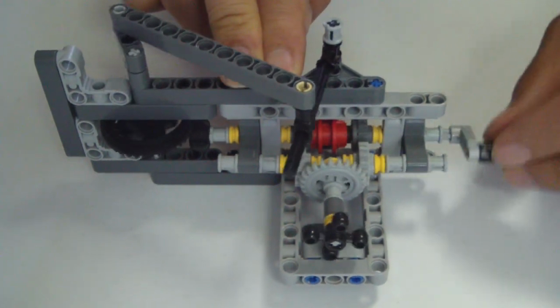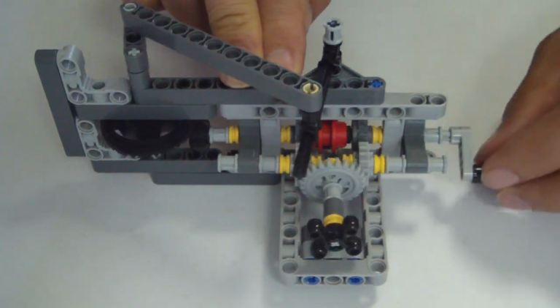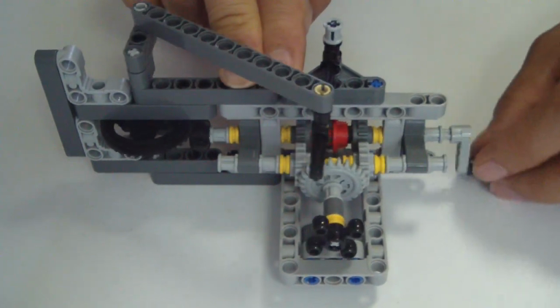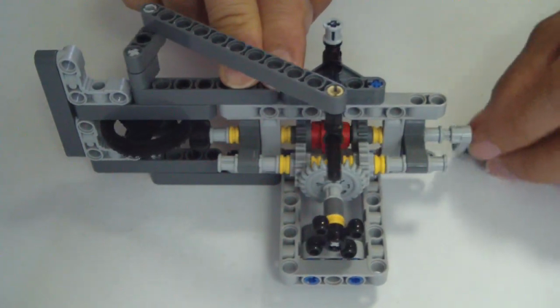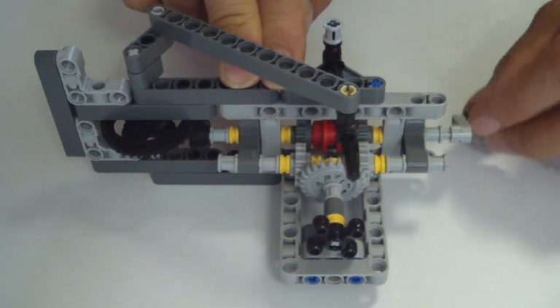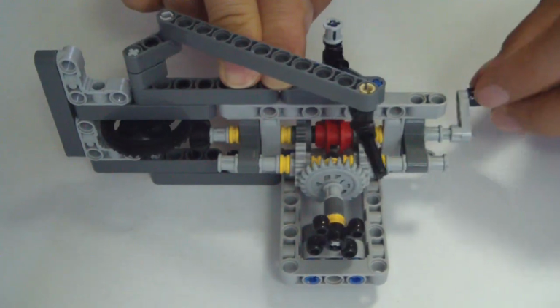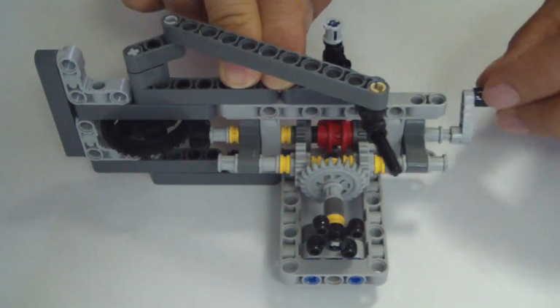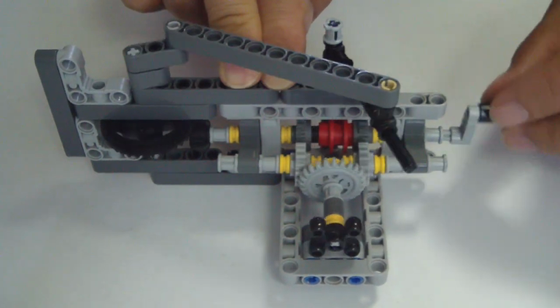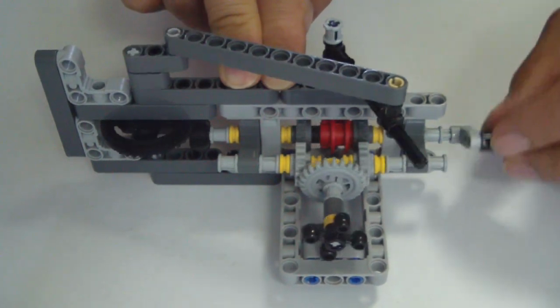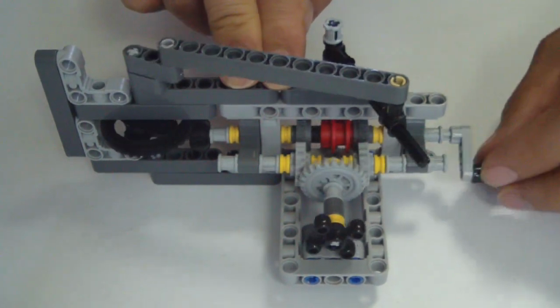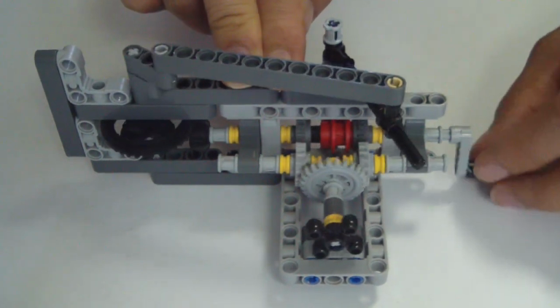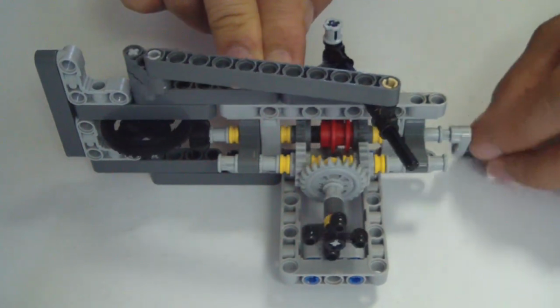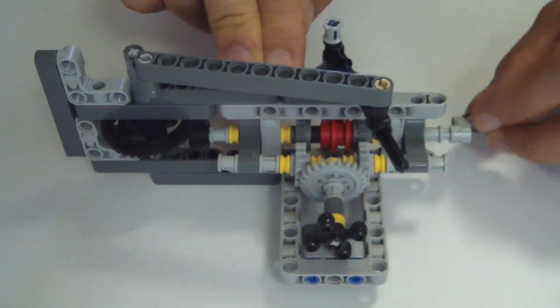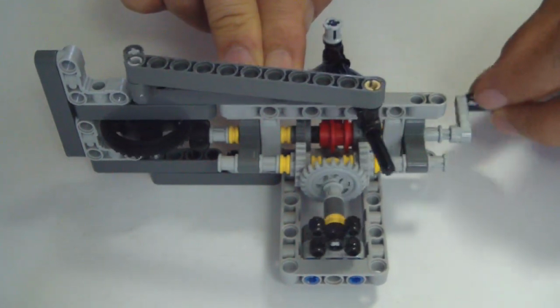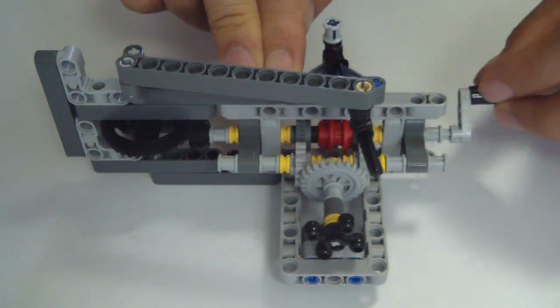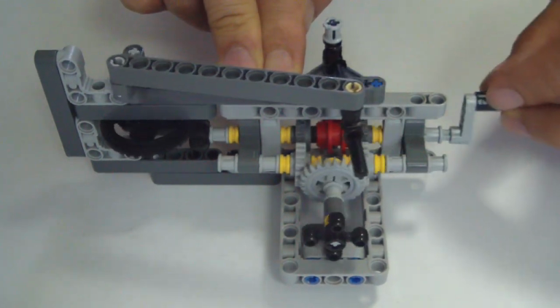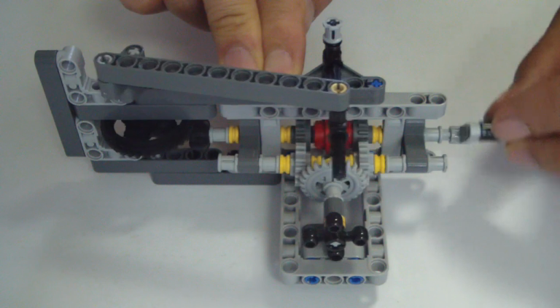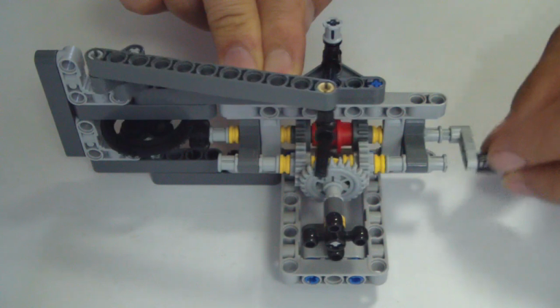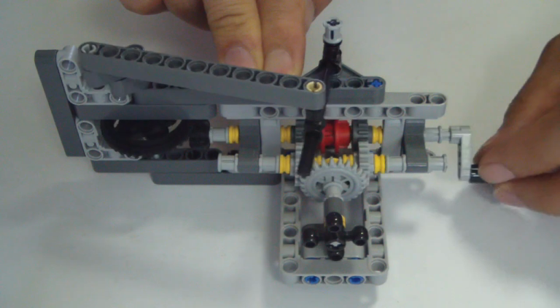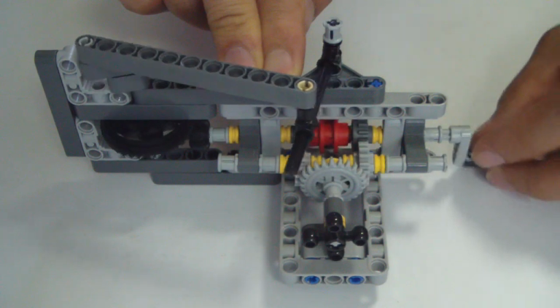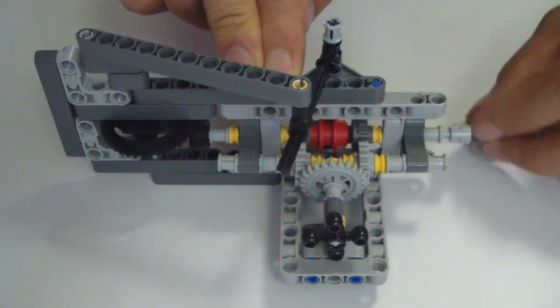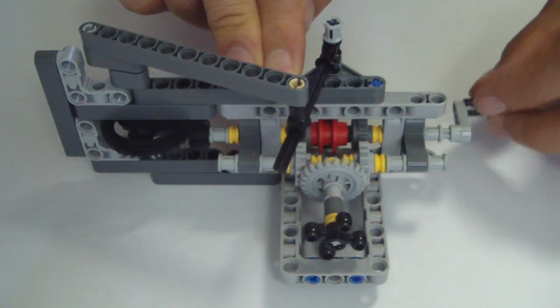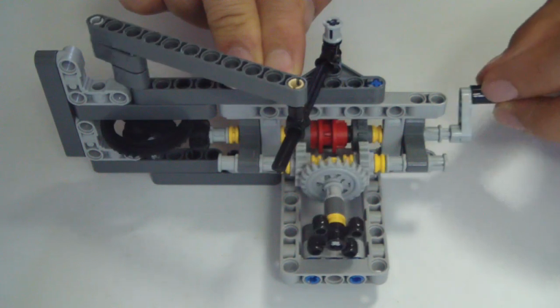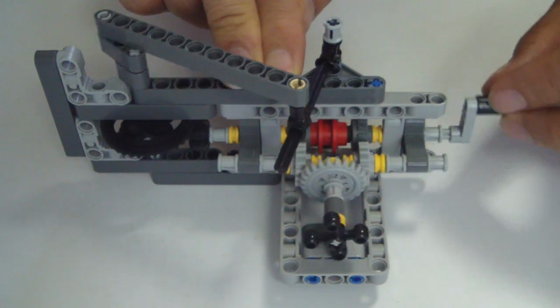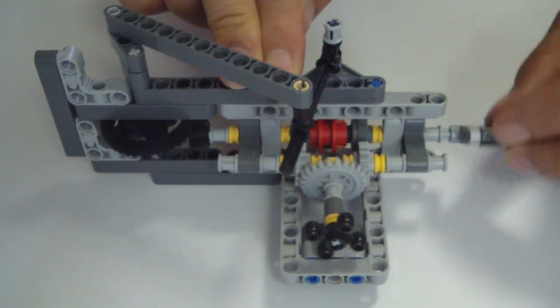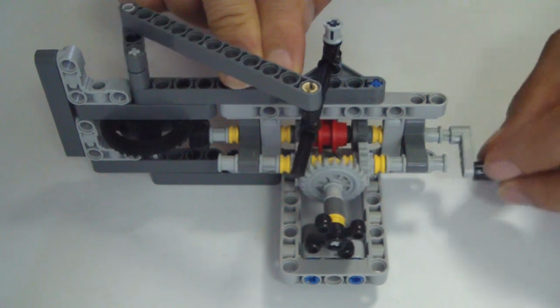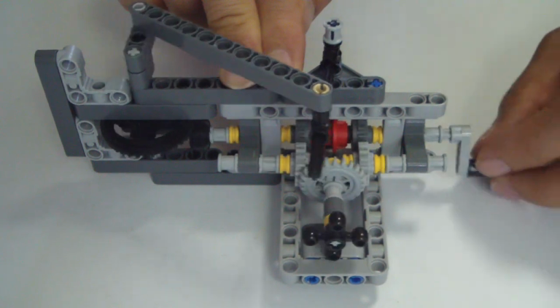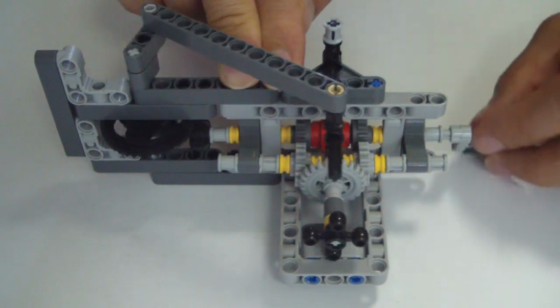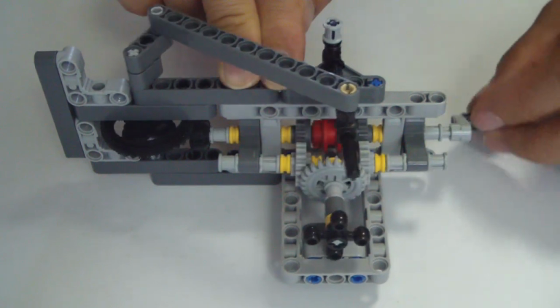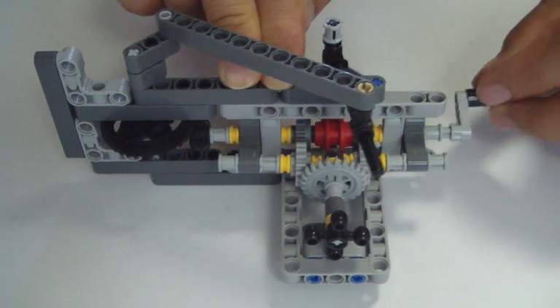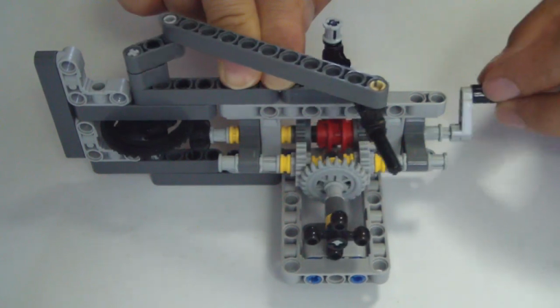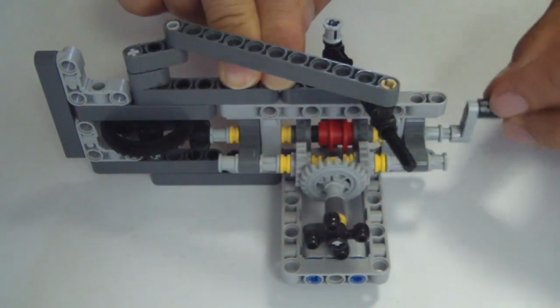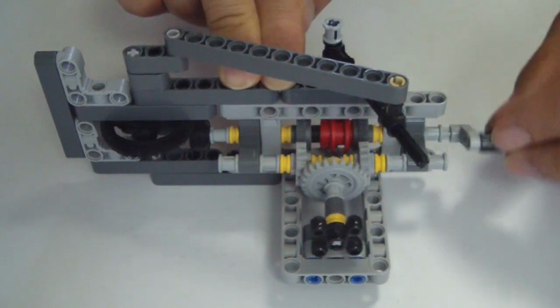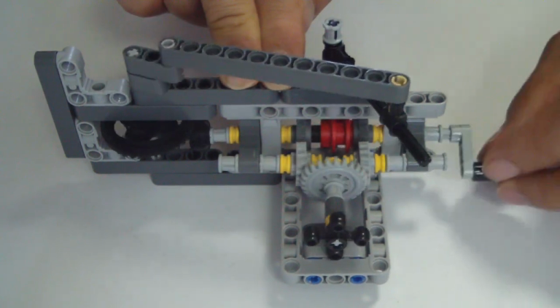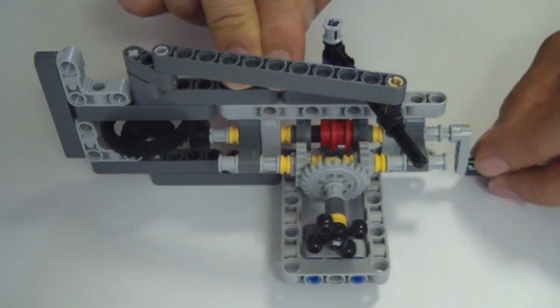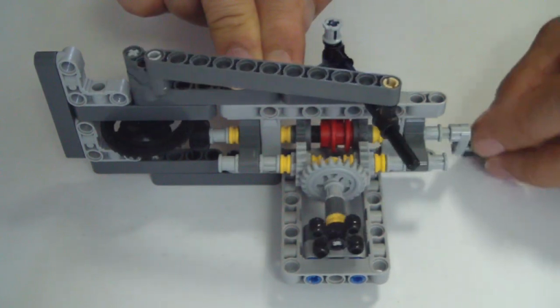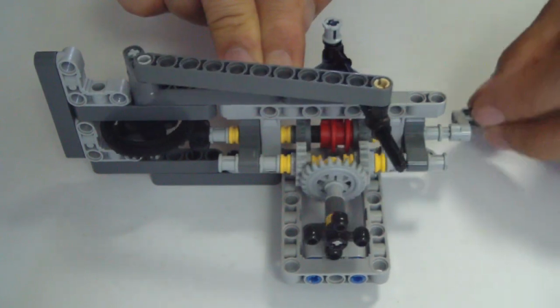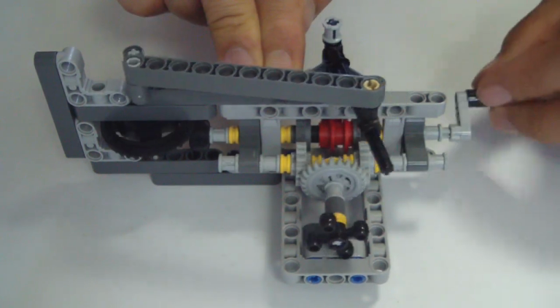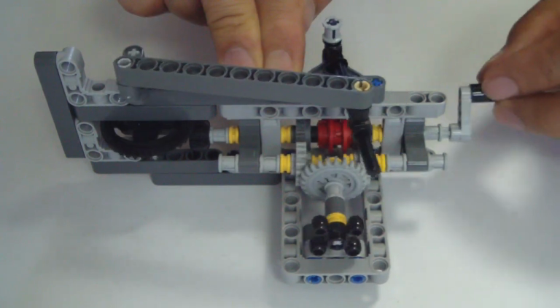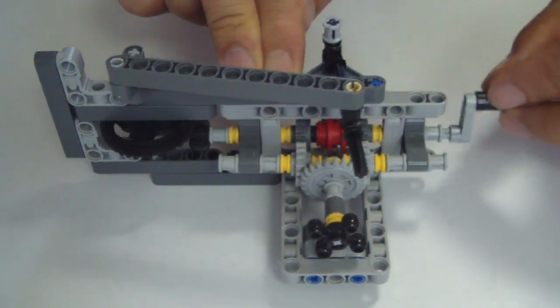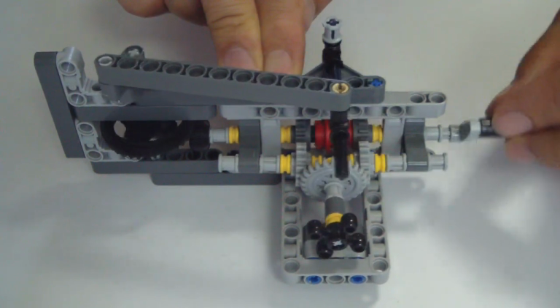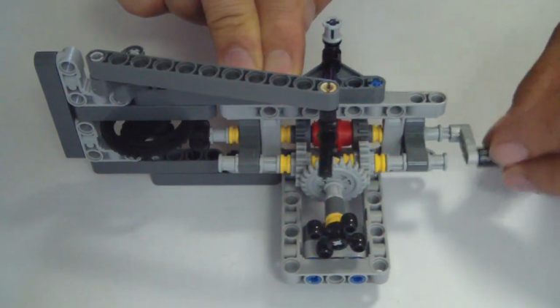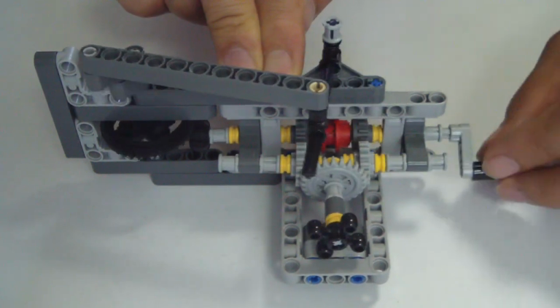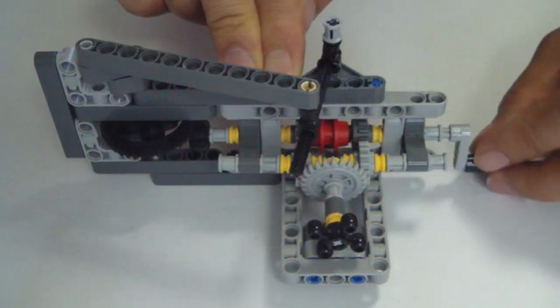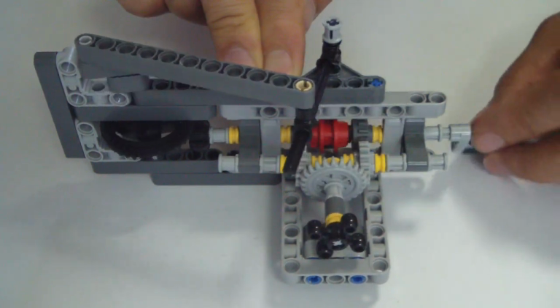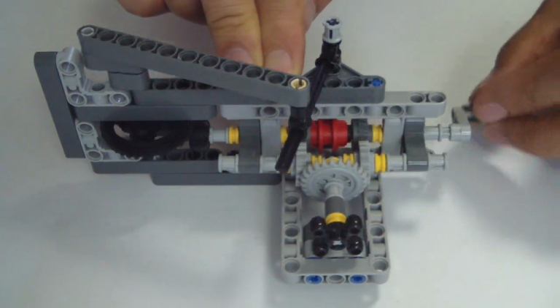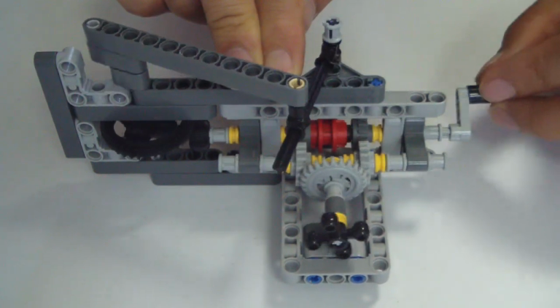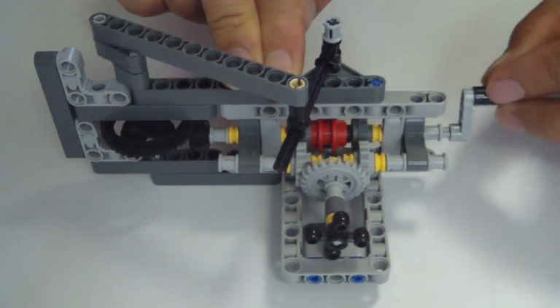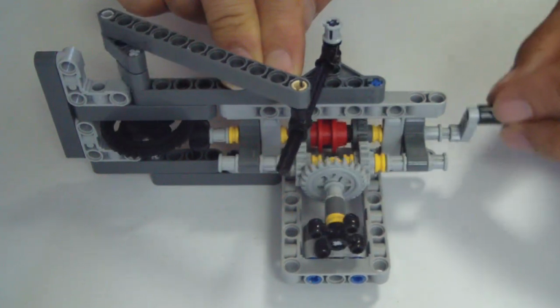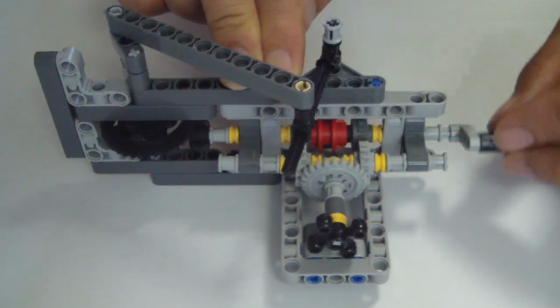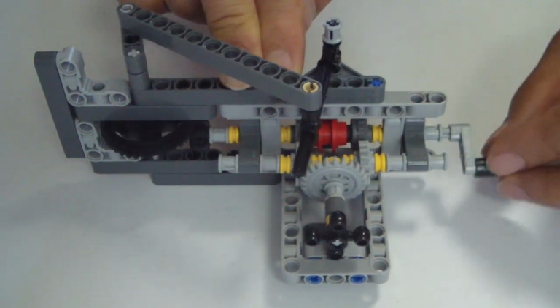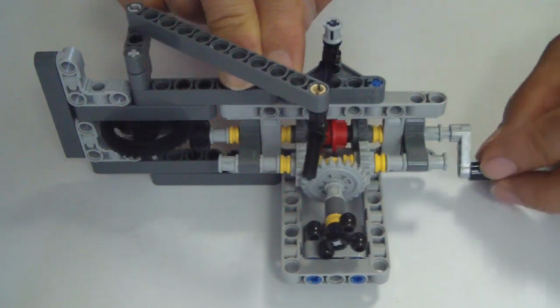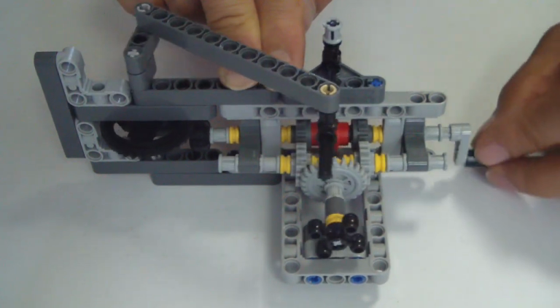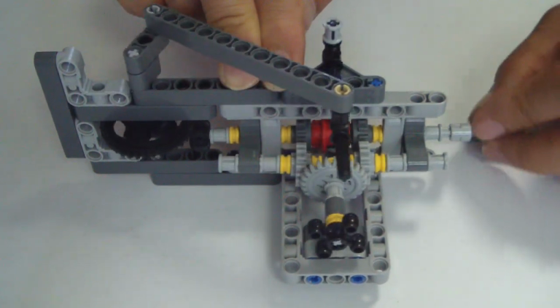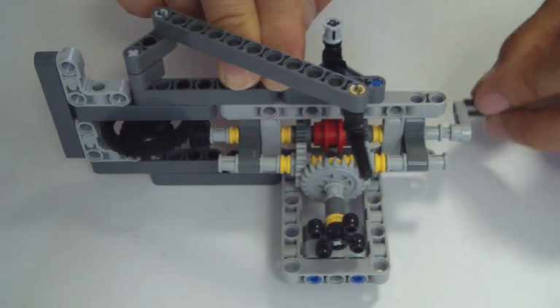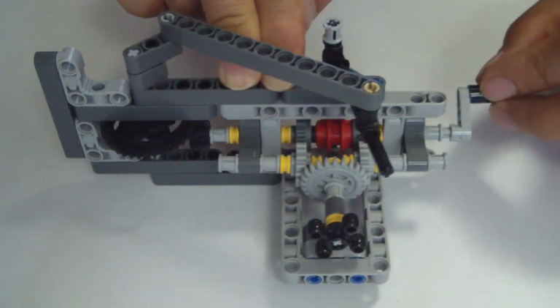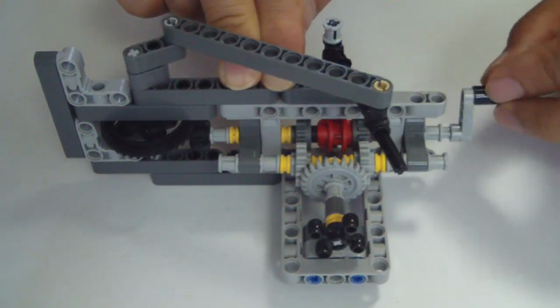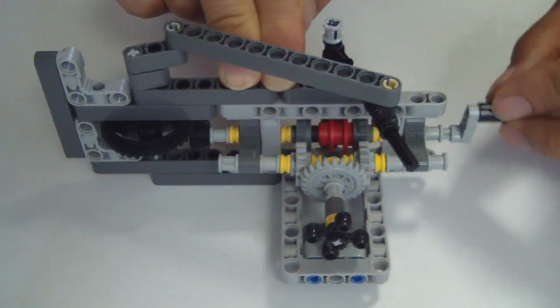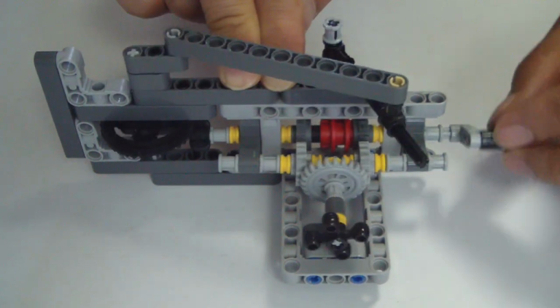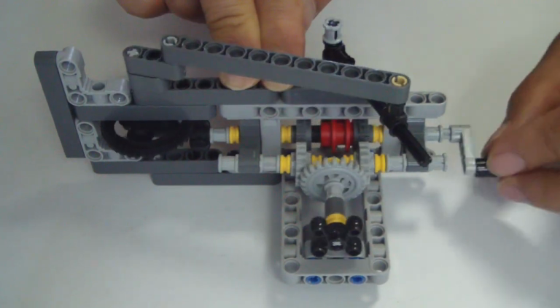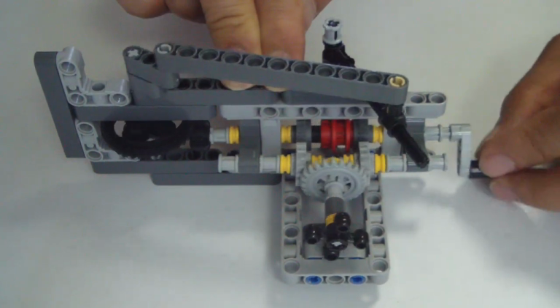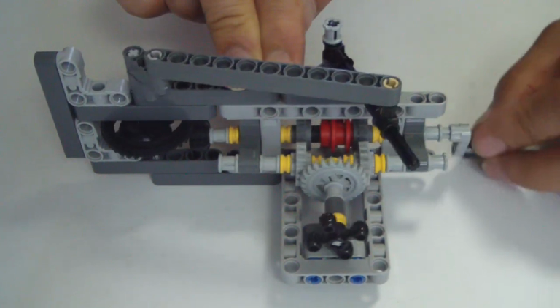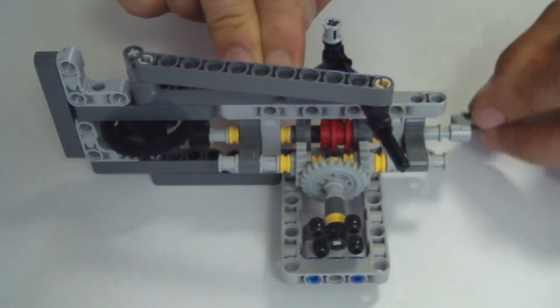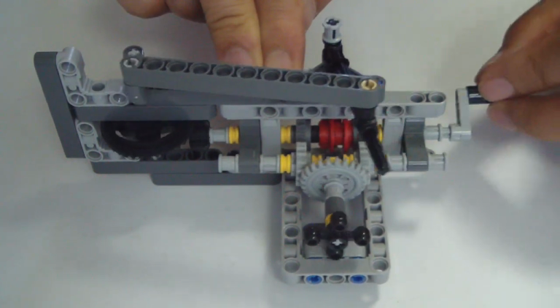This time, we are able to make it pre-move. This is my first step, so it's a simple step-by-step.